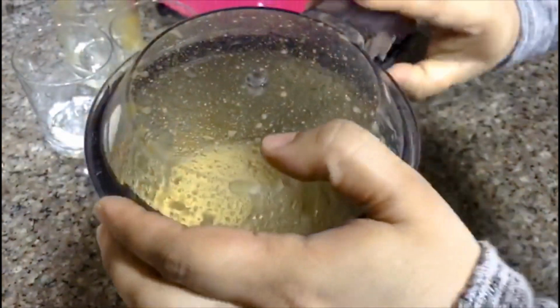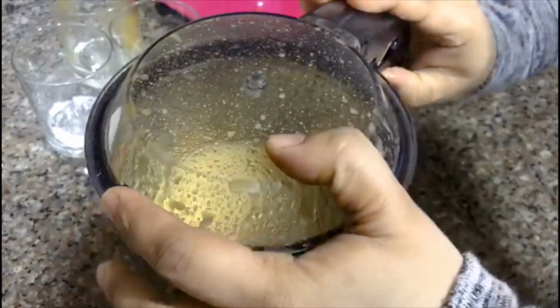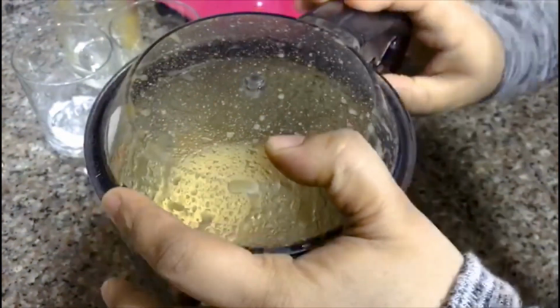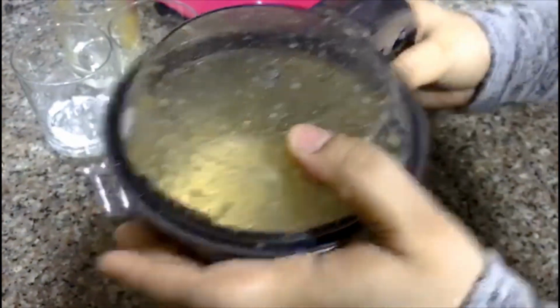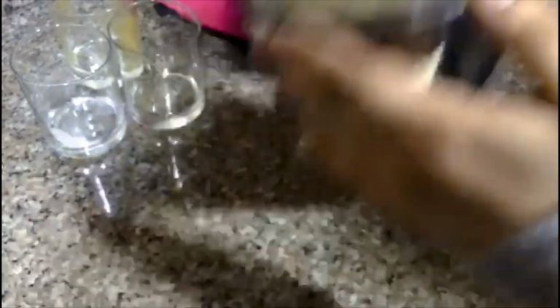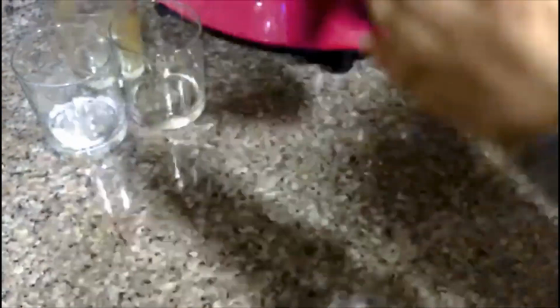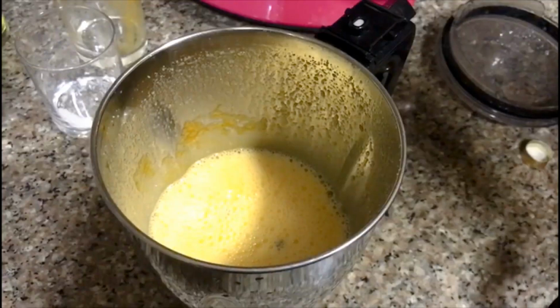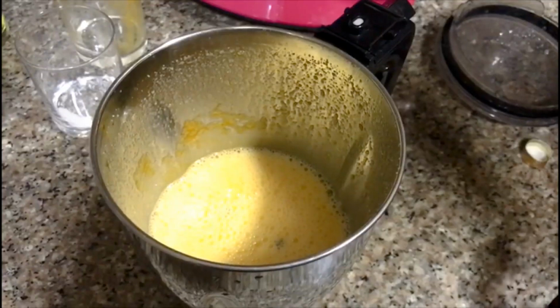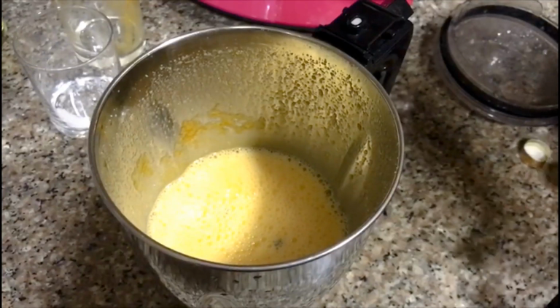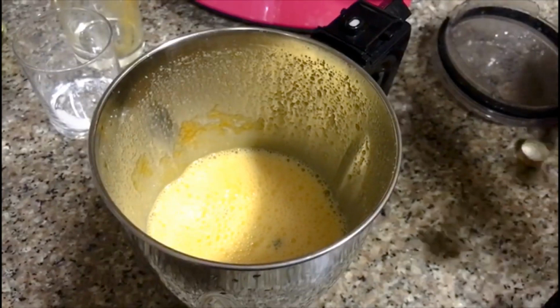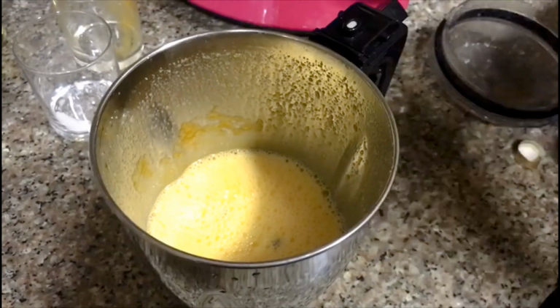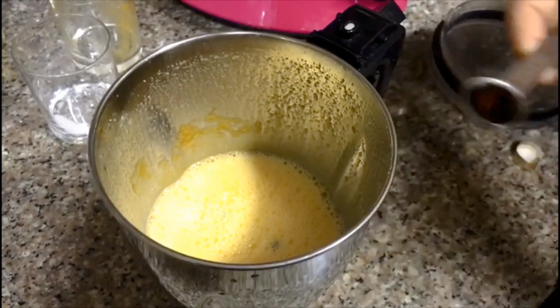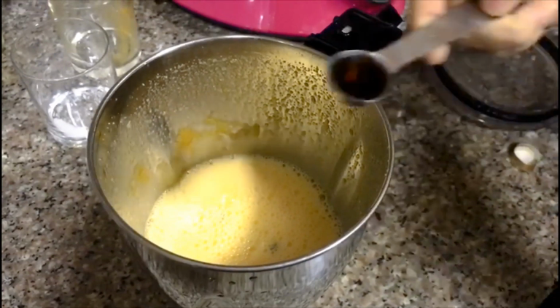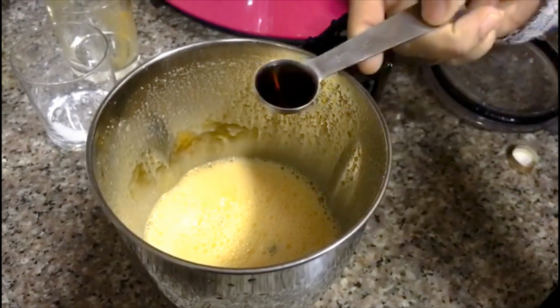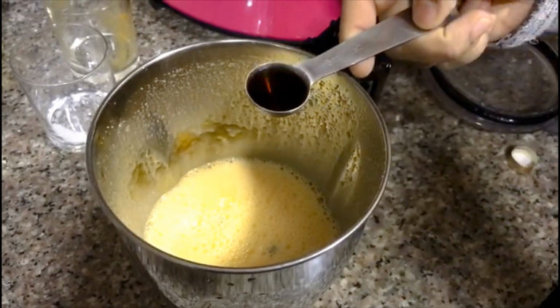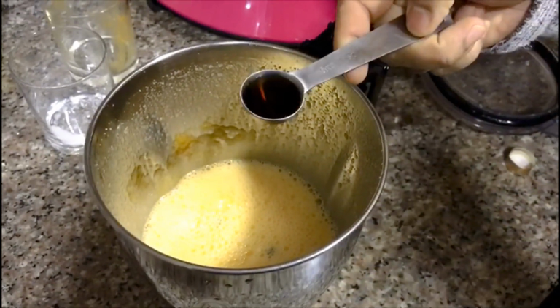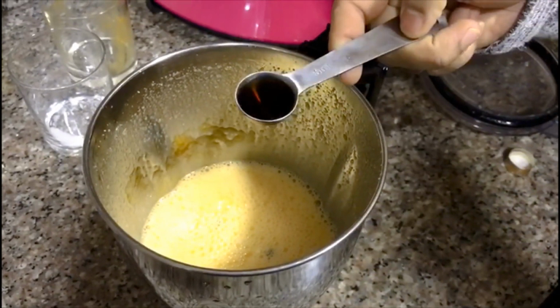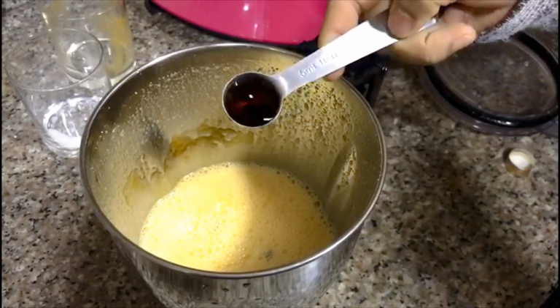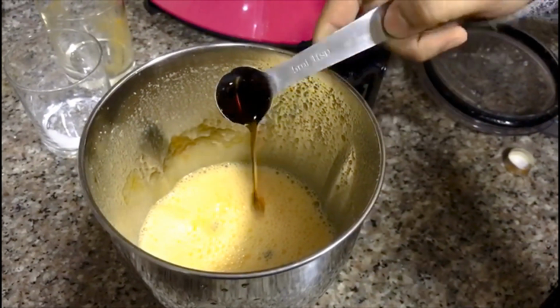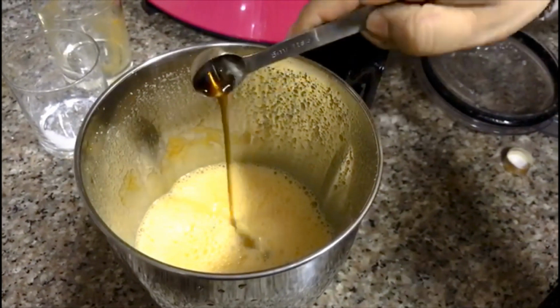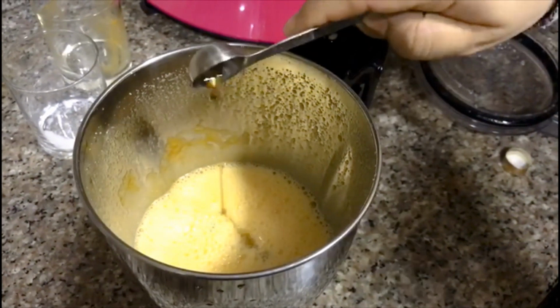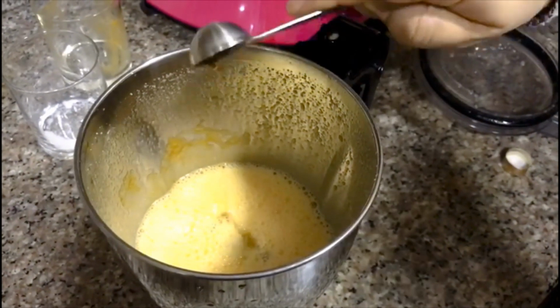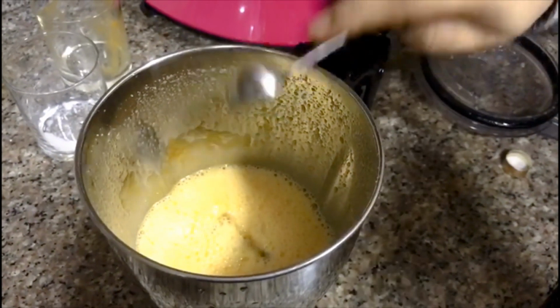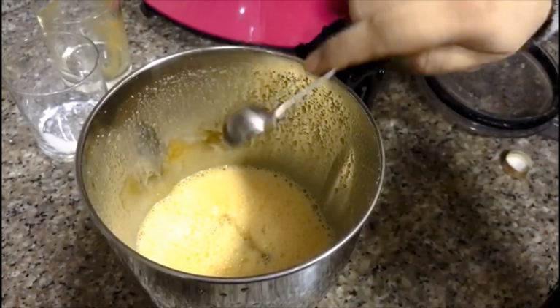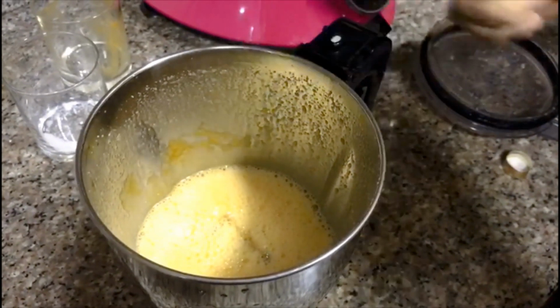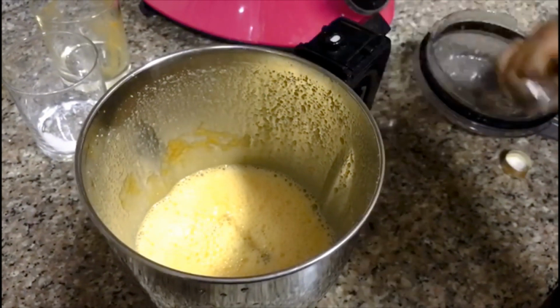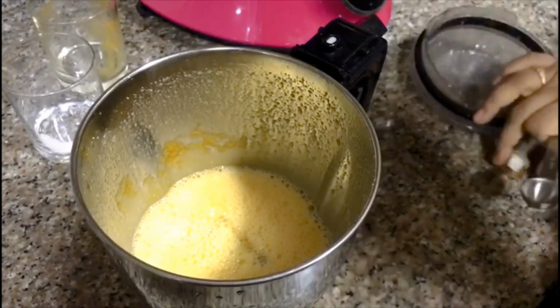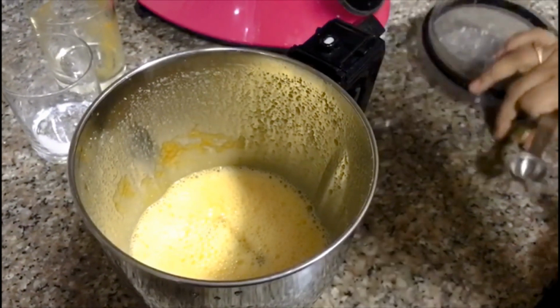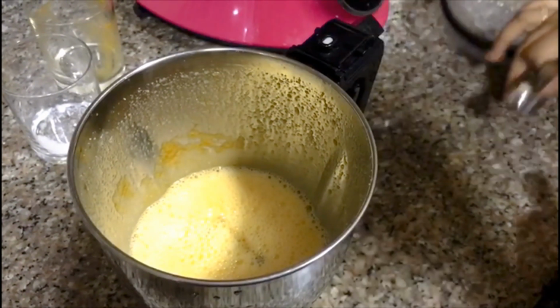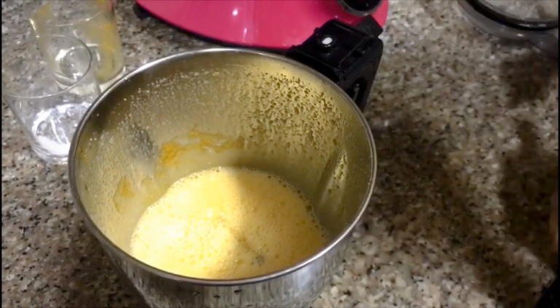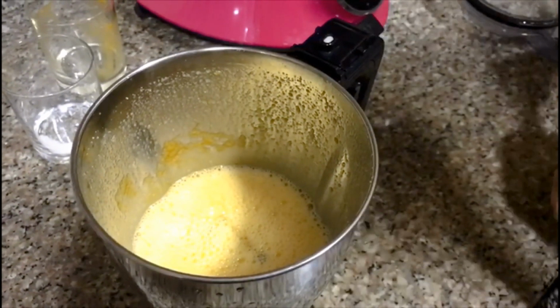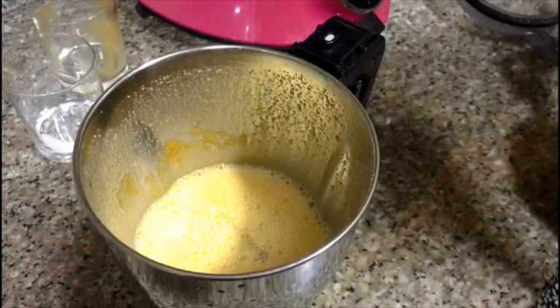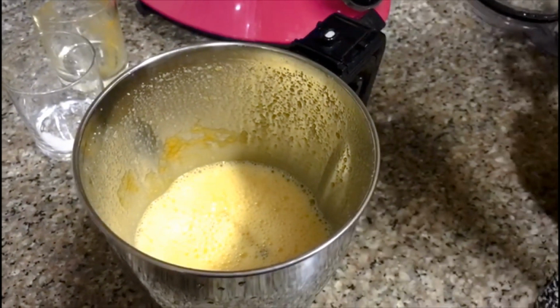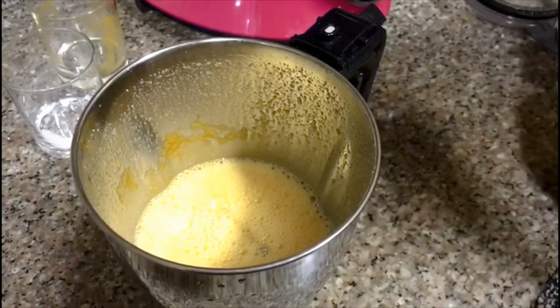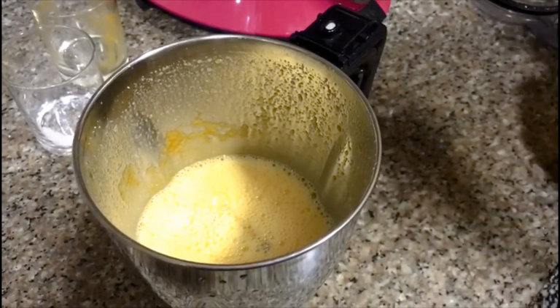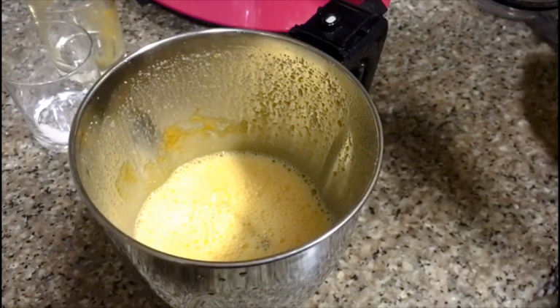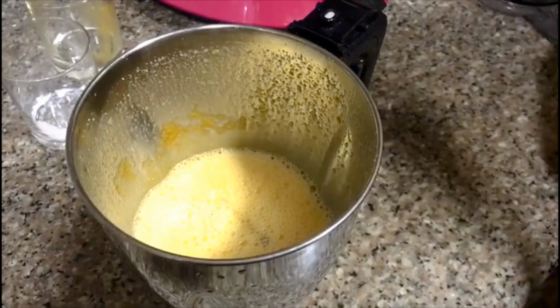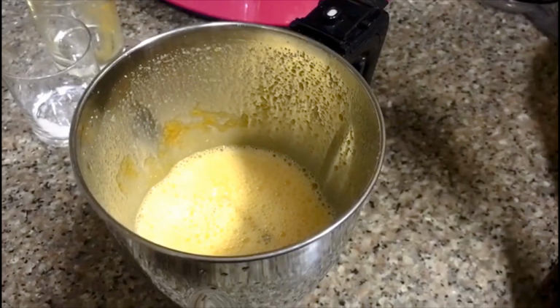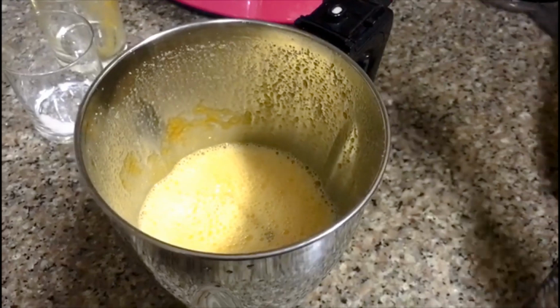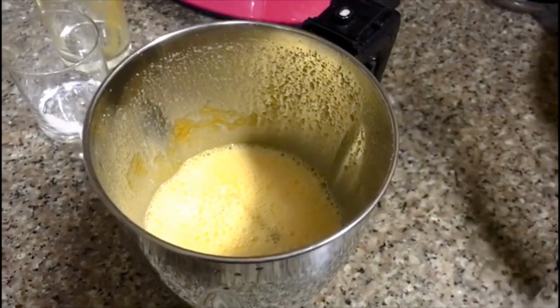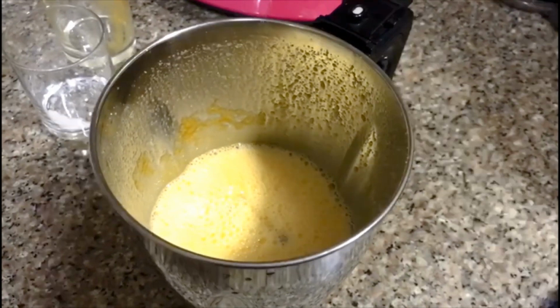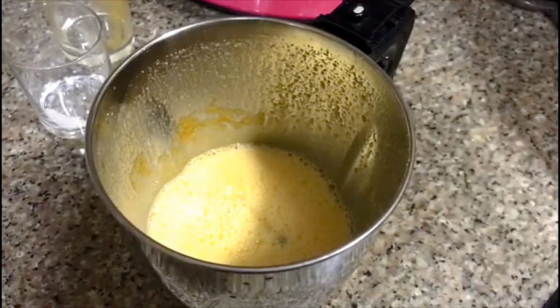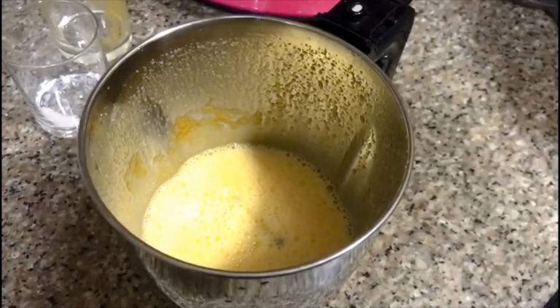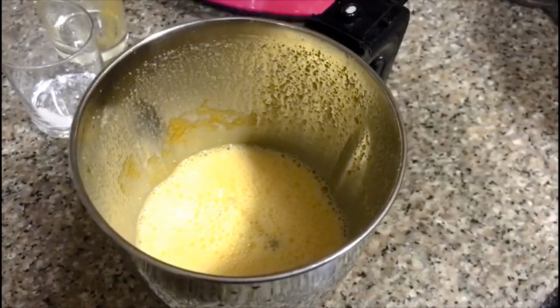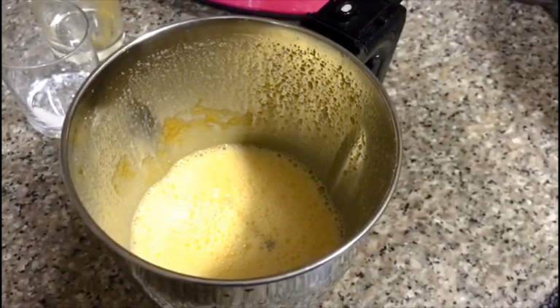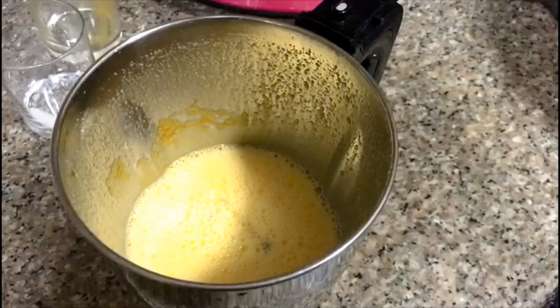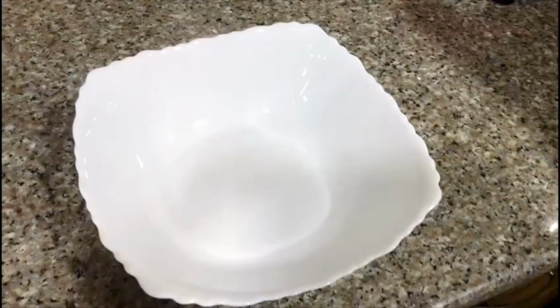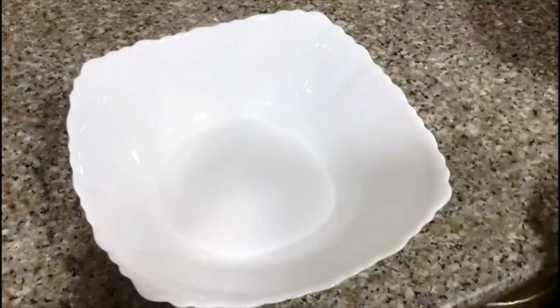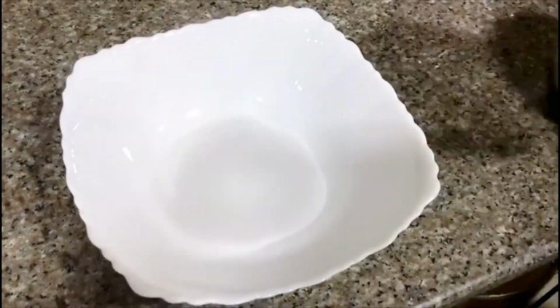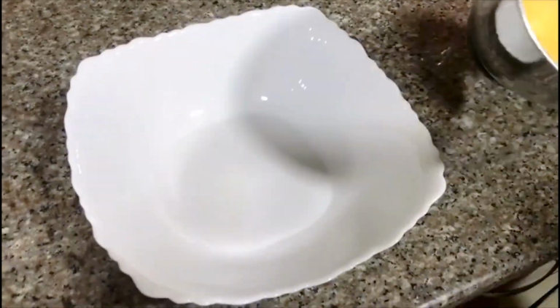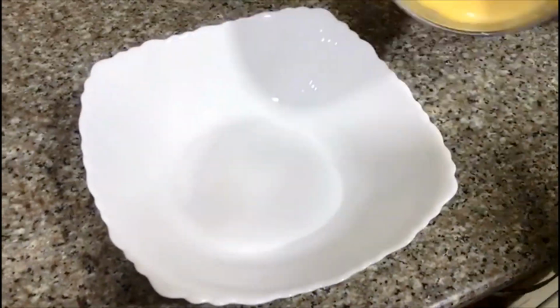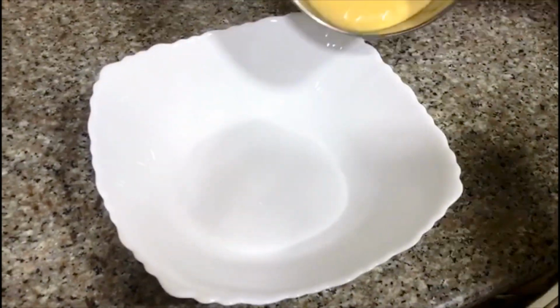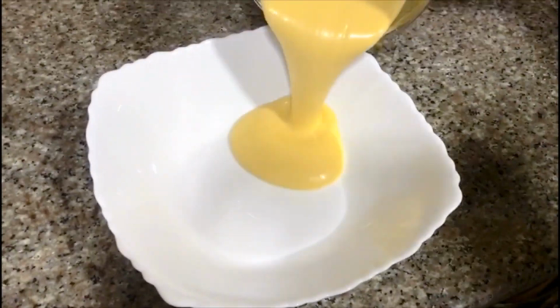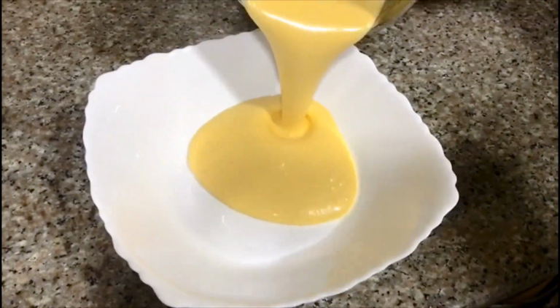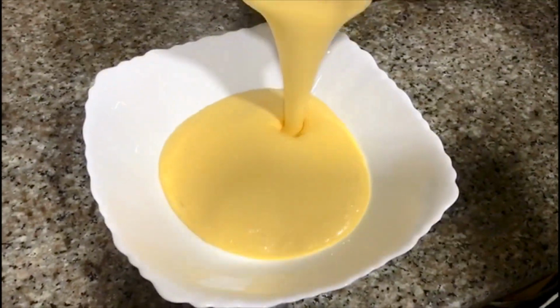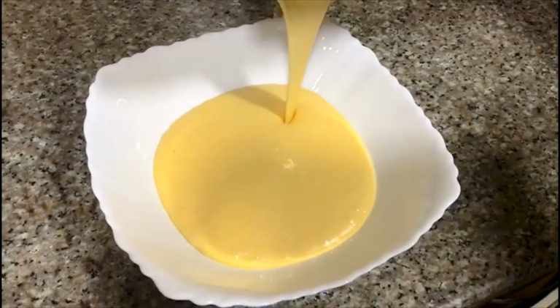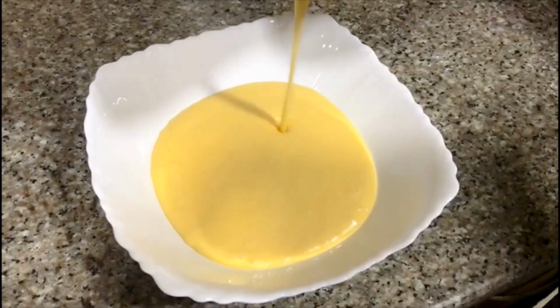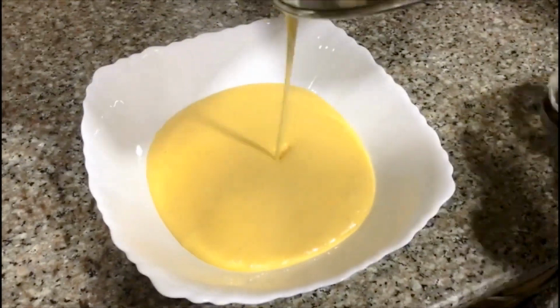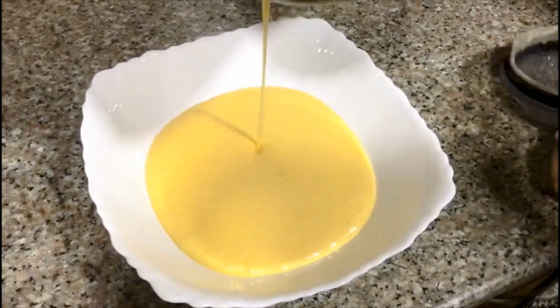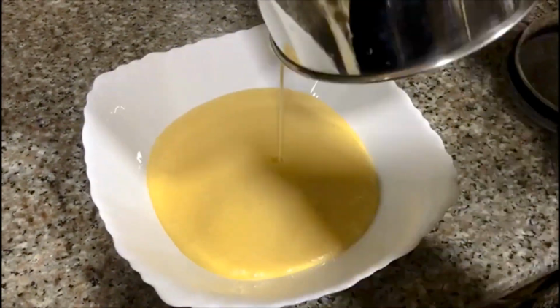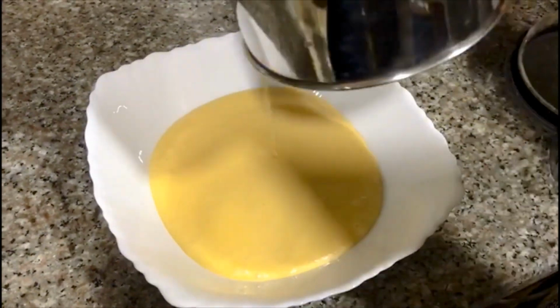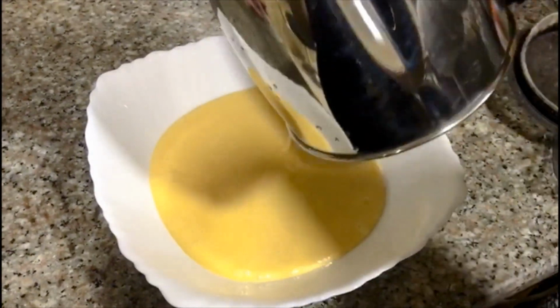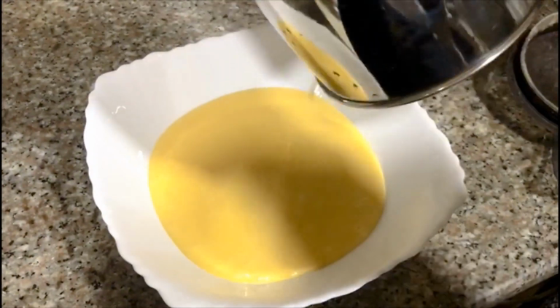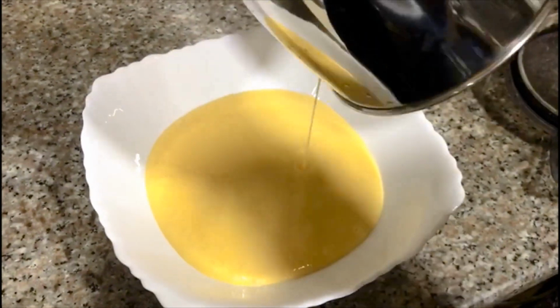Now add 1 tablespoon of vanilla essence in this bowl.